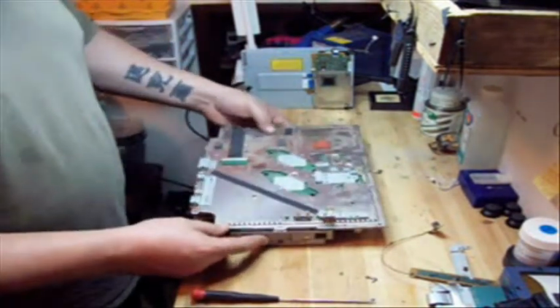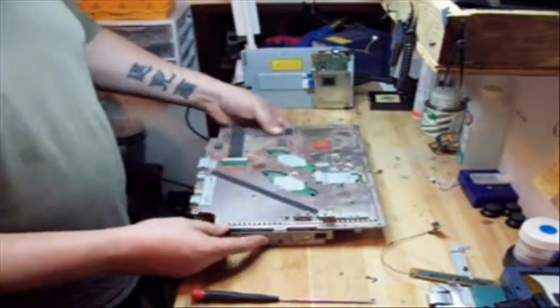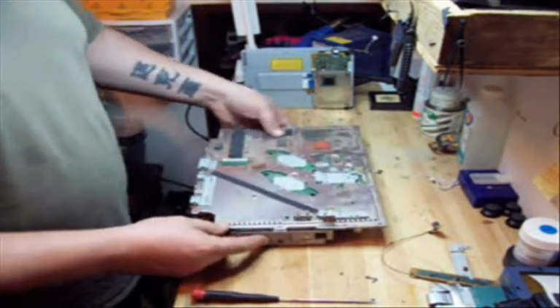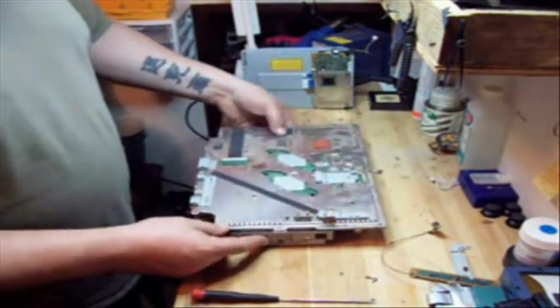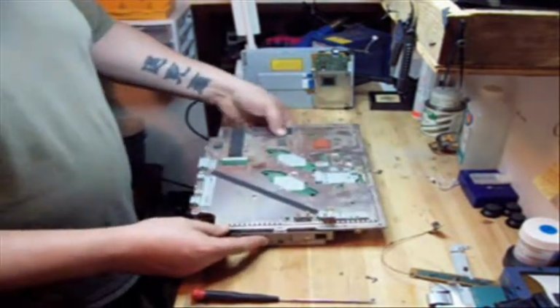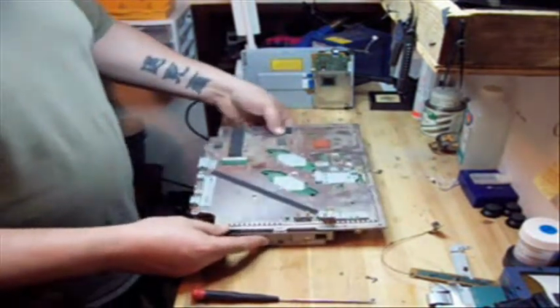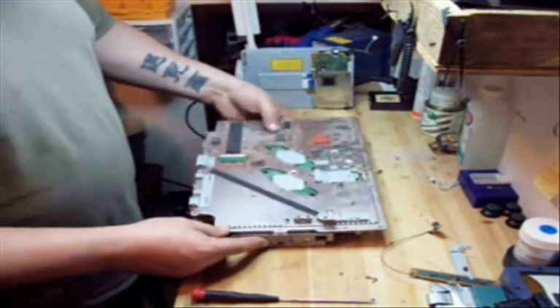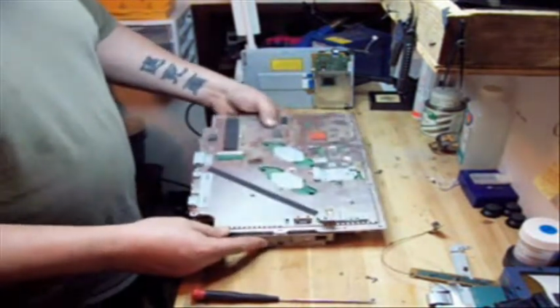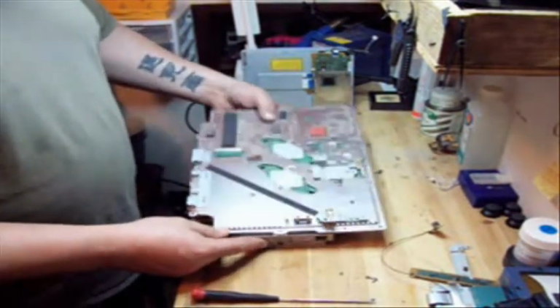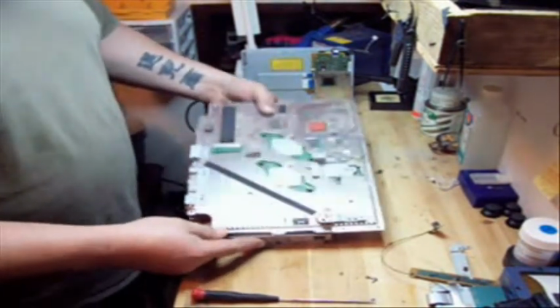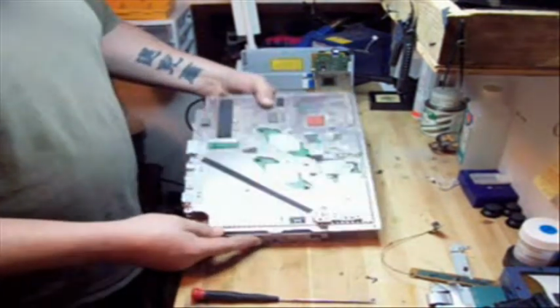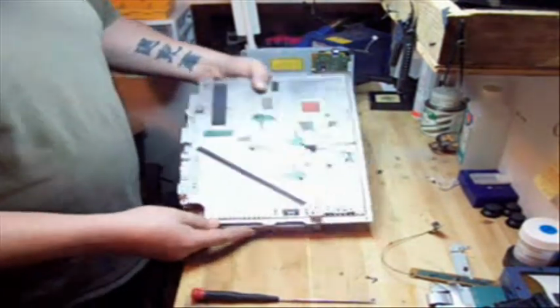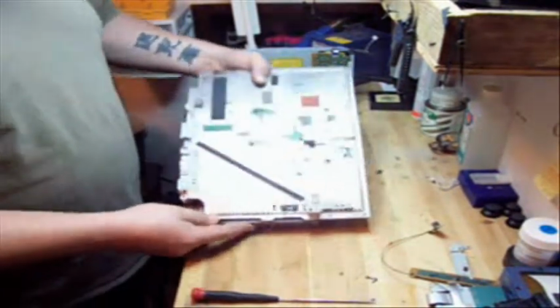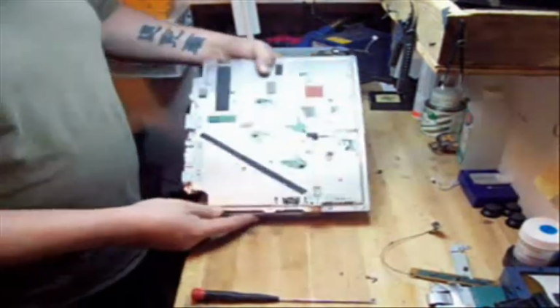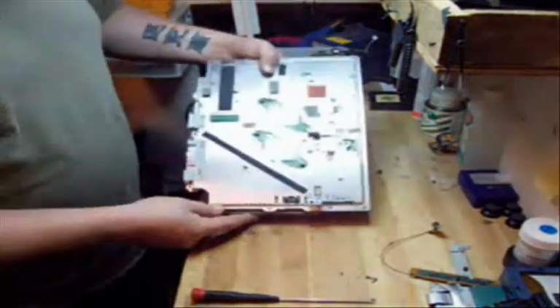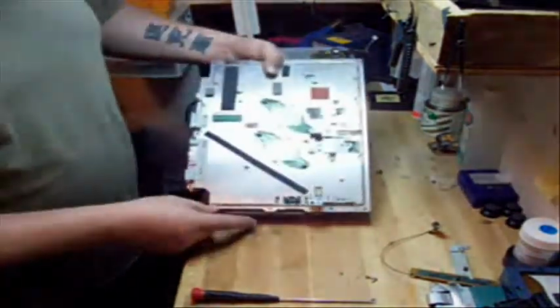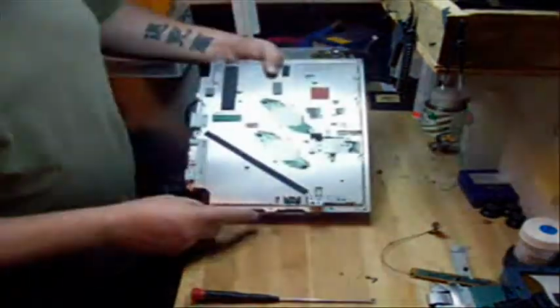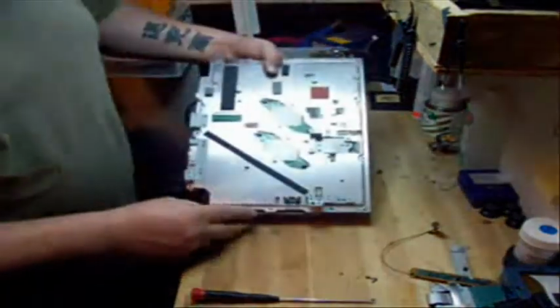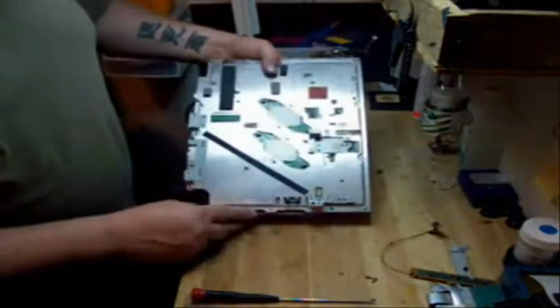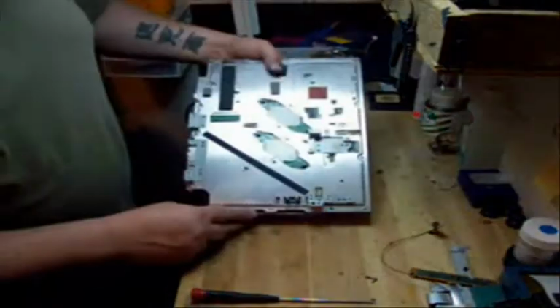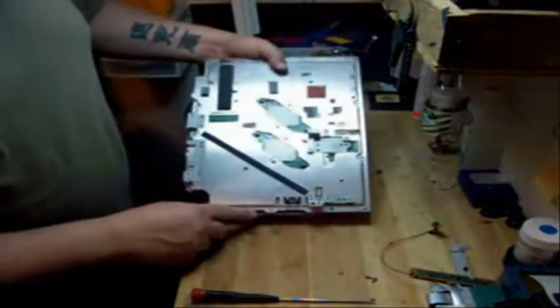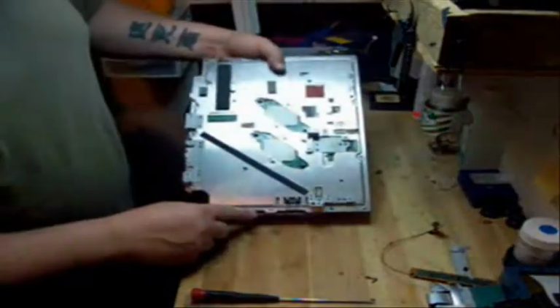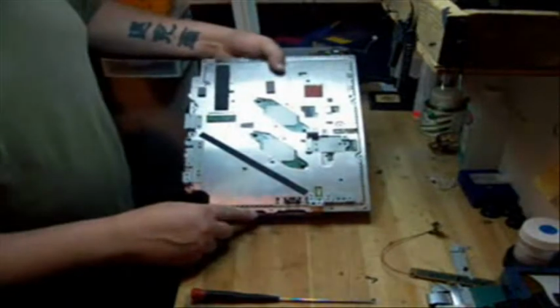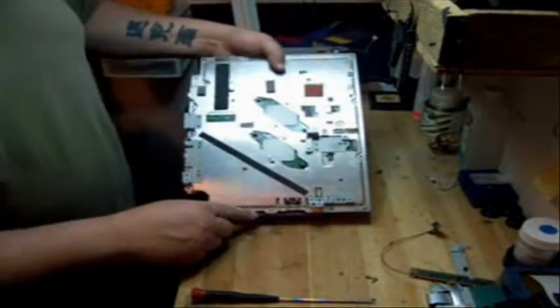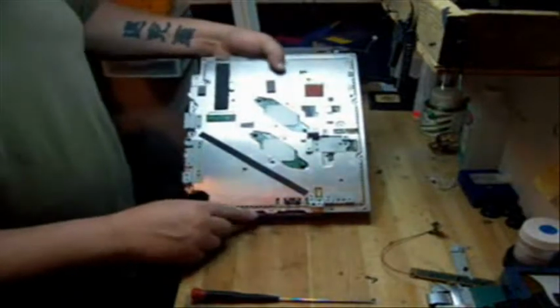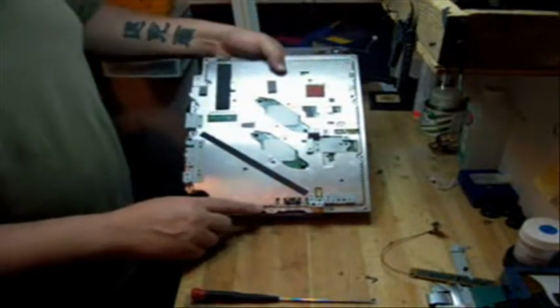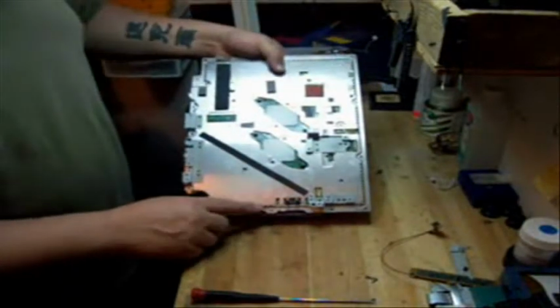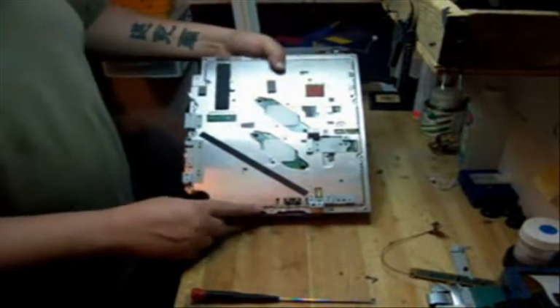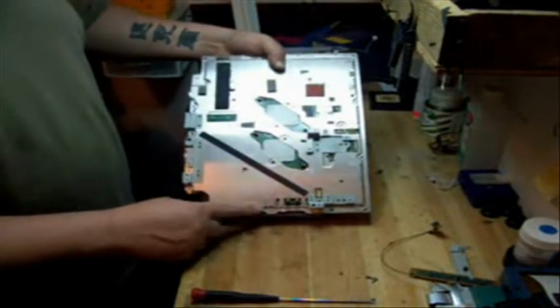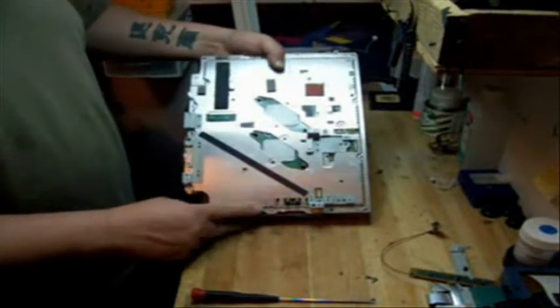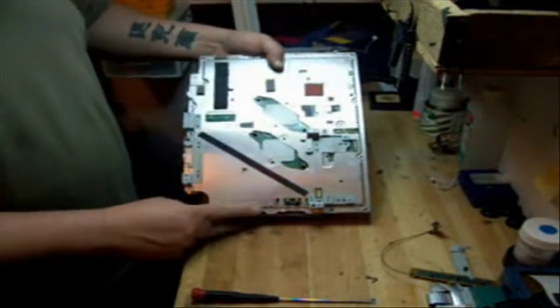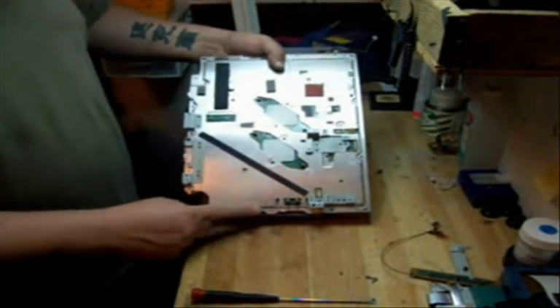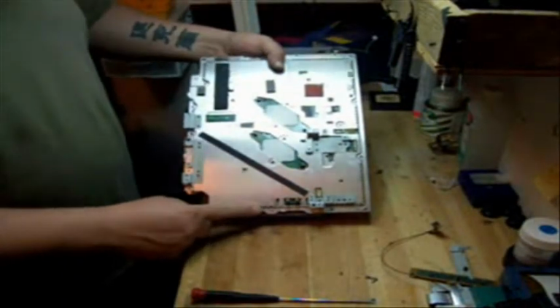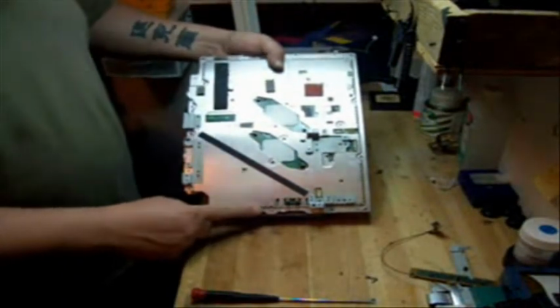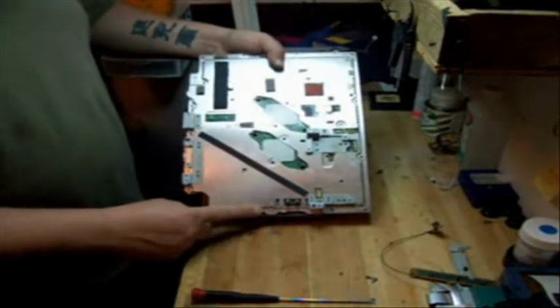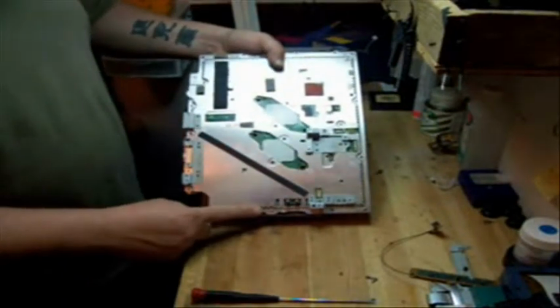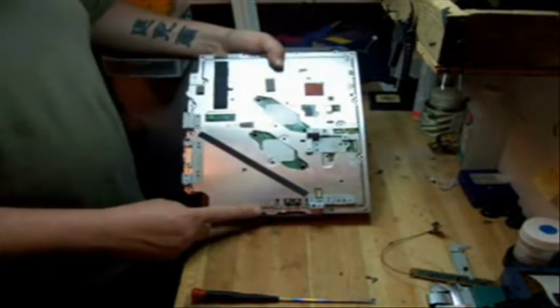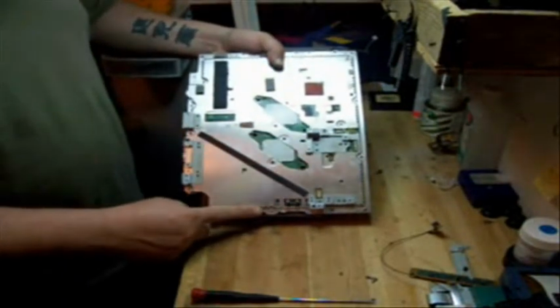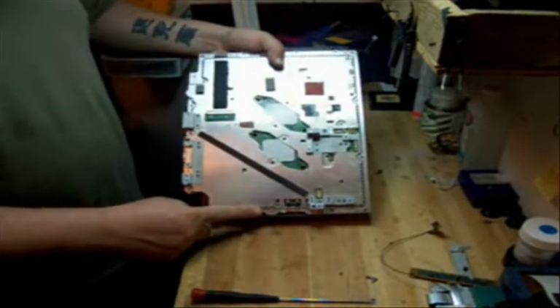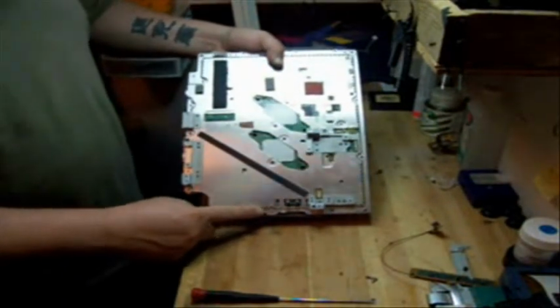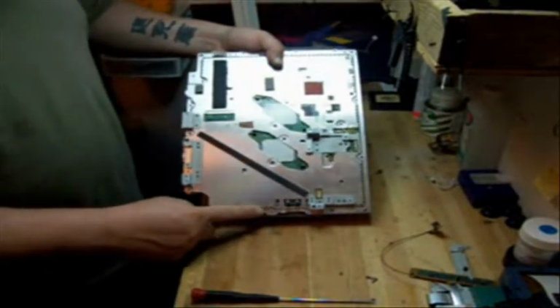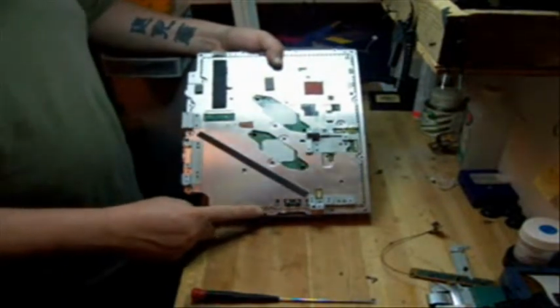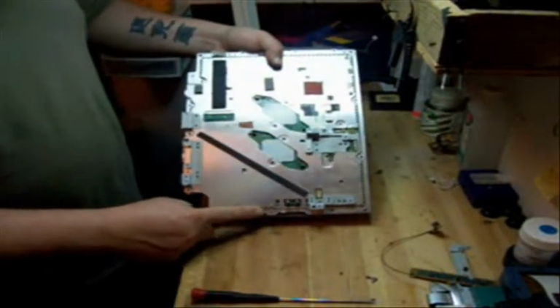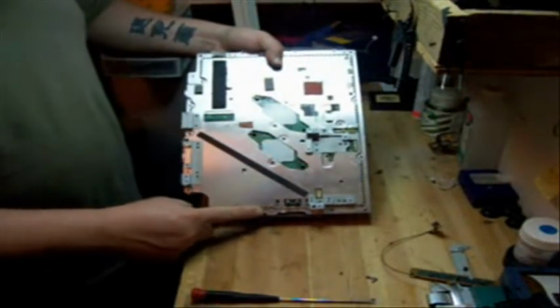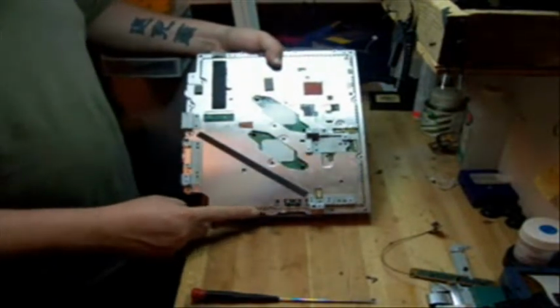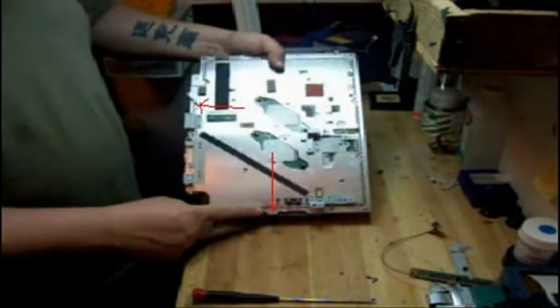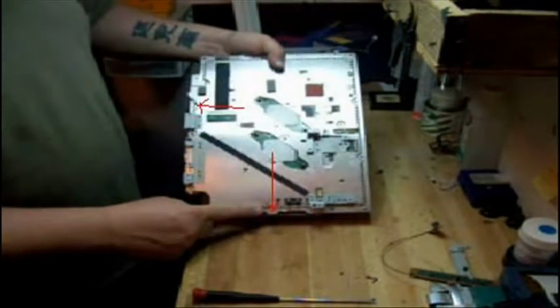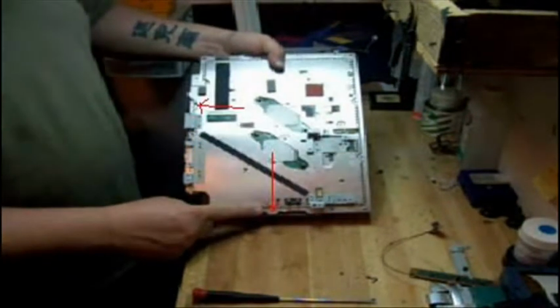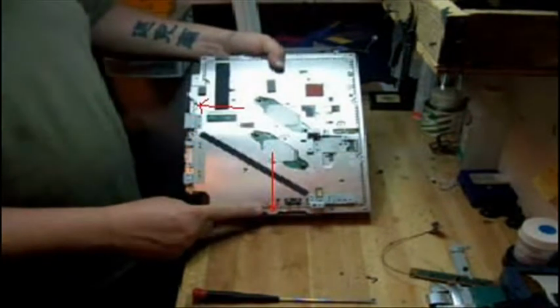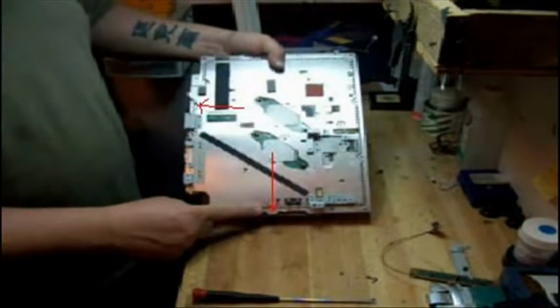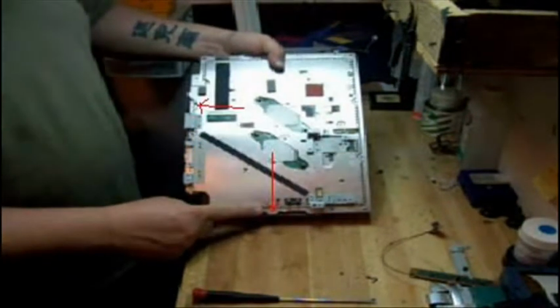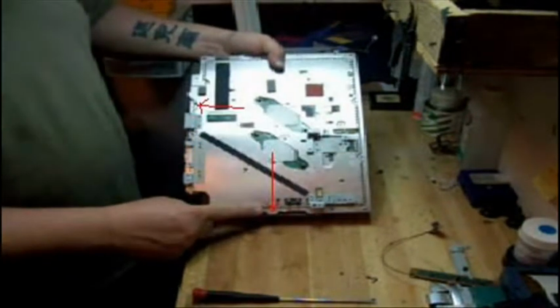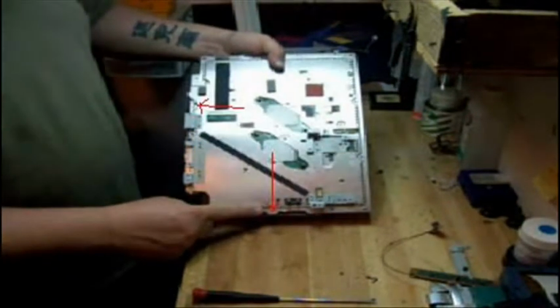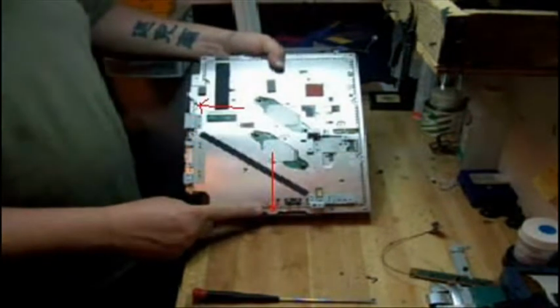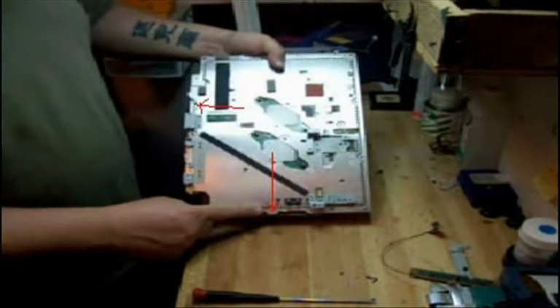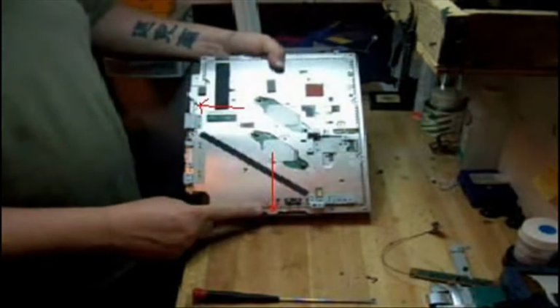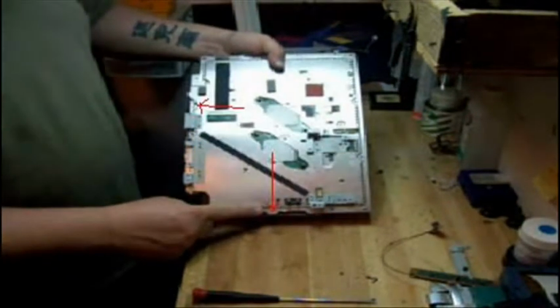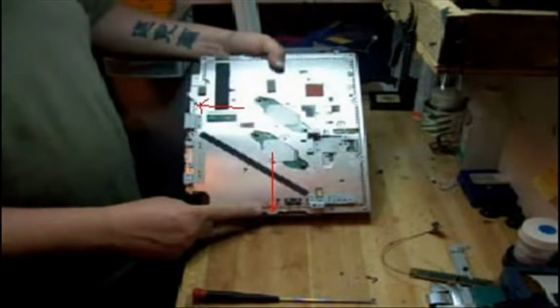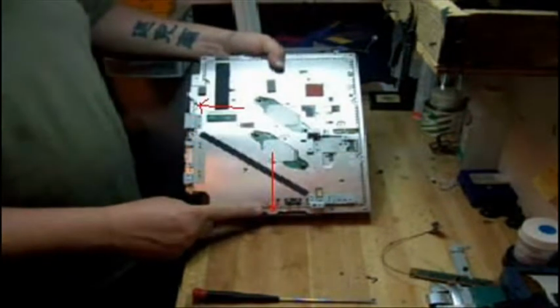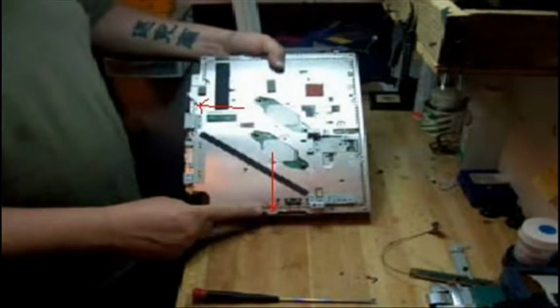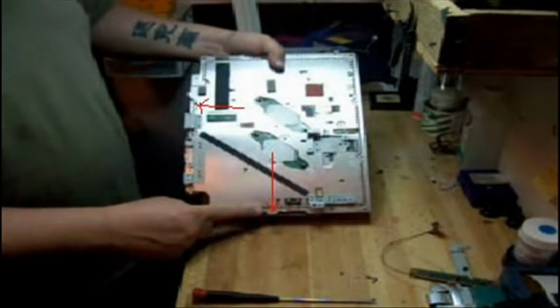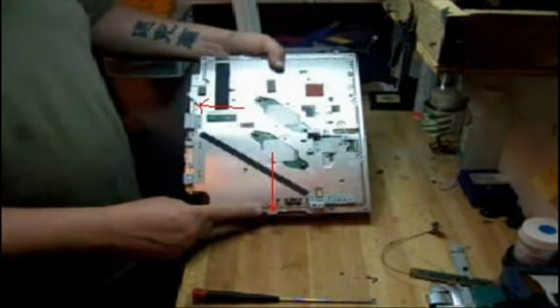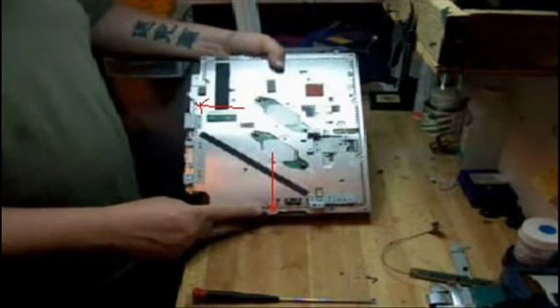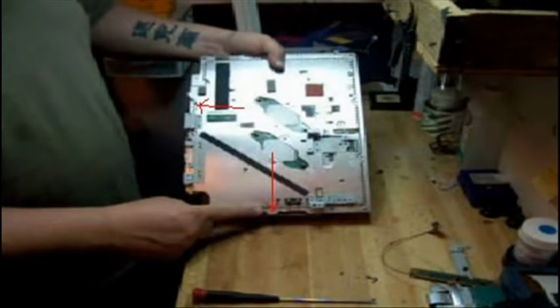Now you're going to be taking out two screws on the motherboard — this screw and this screw.